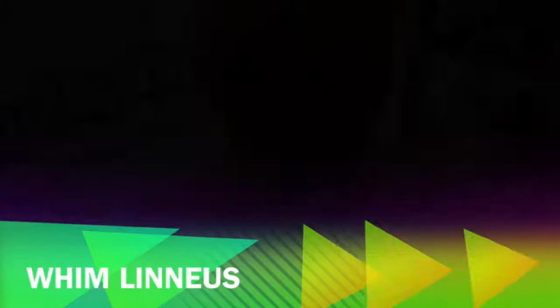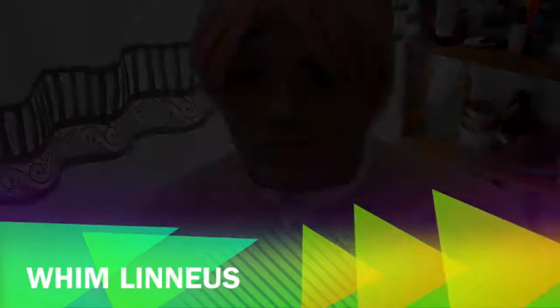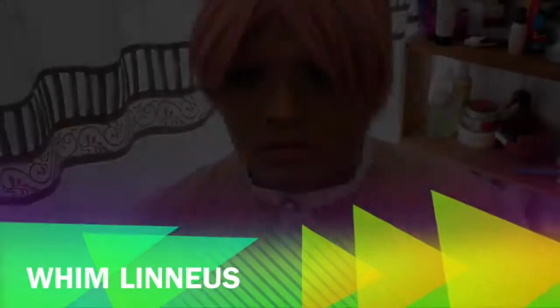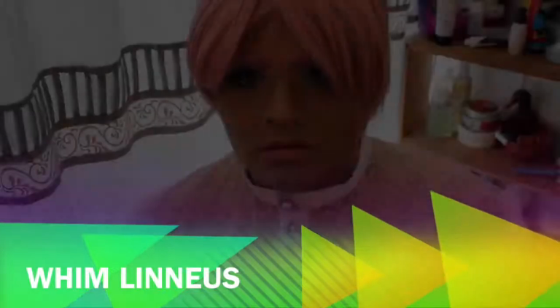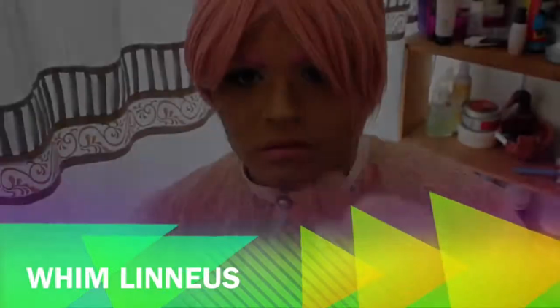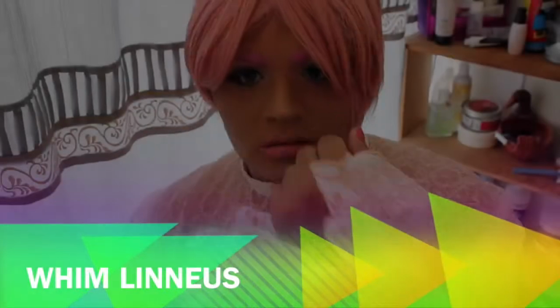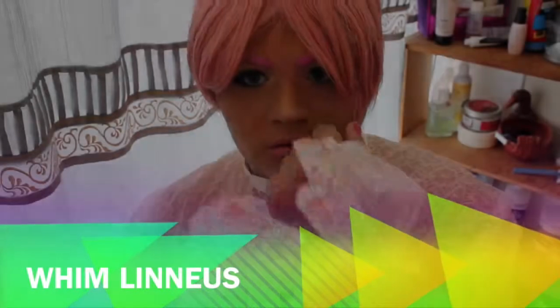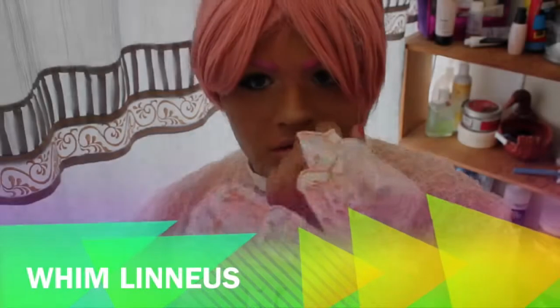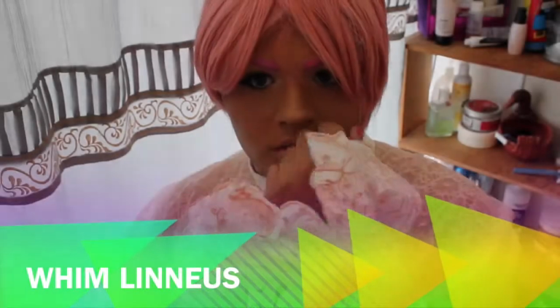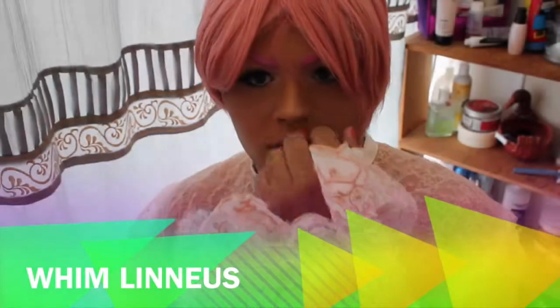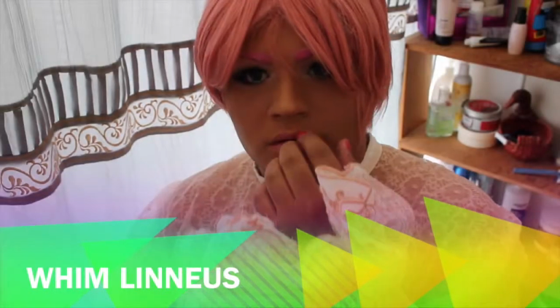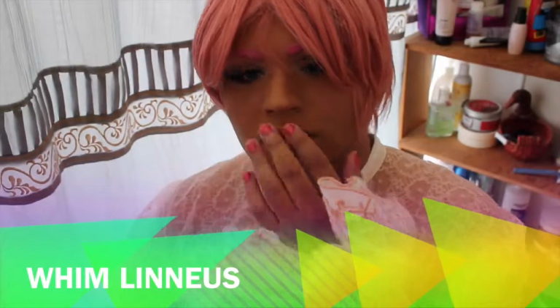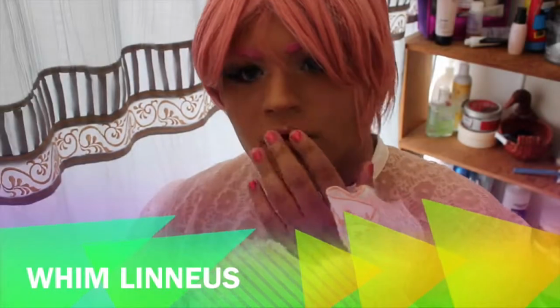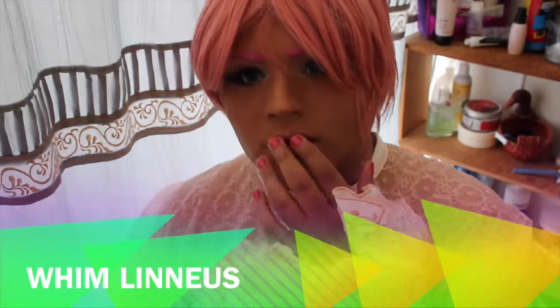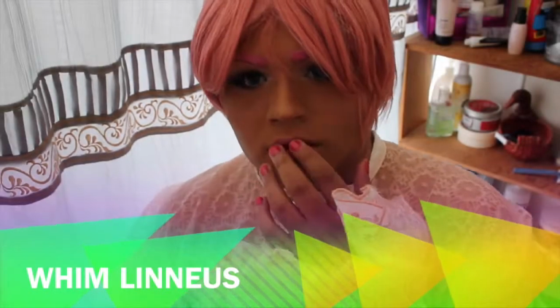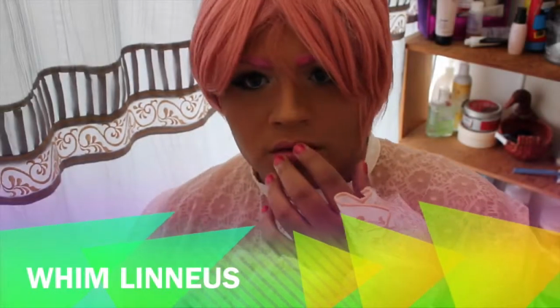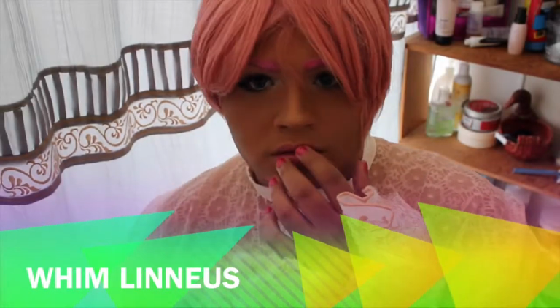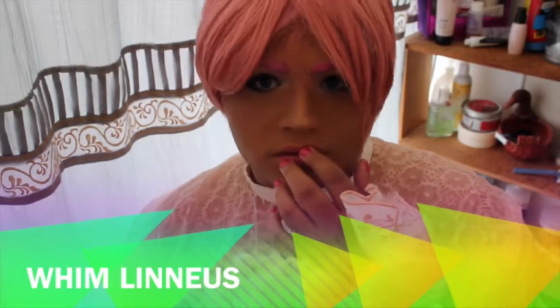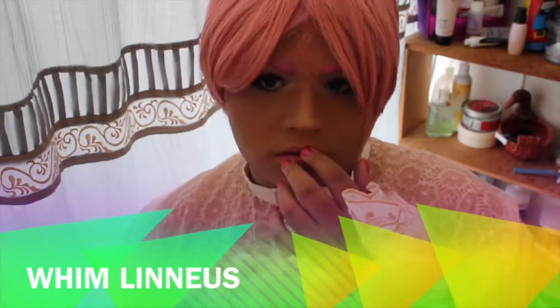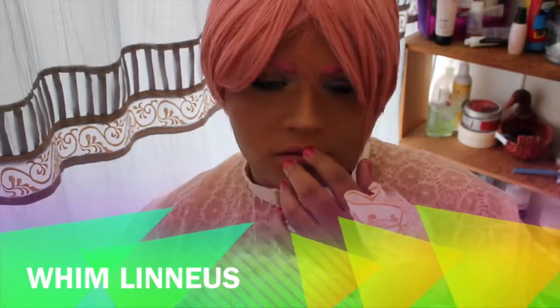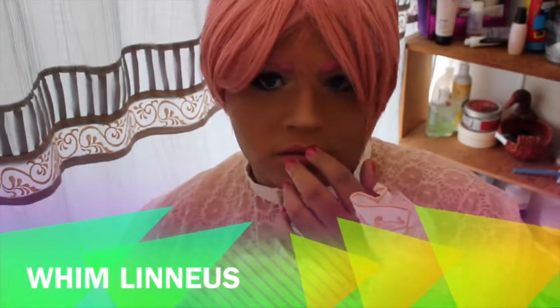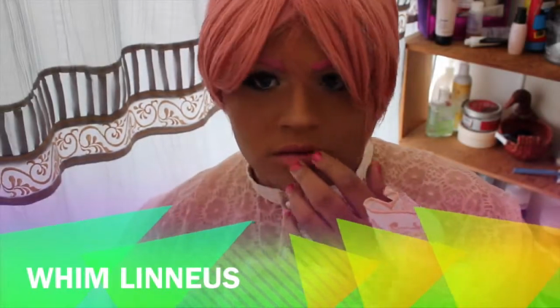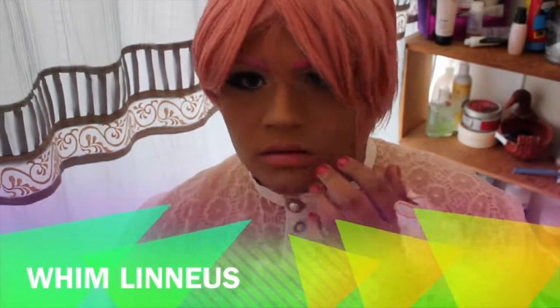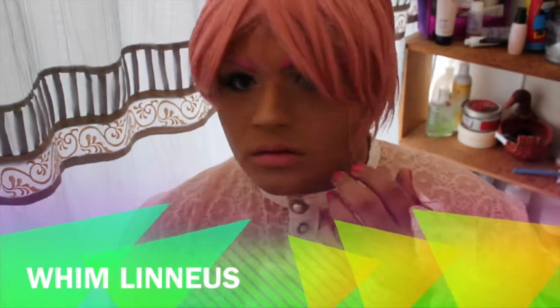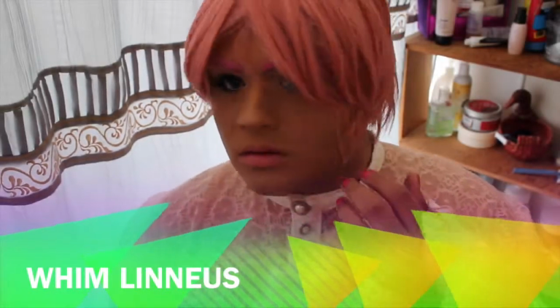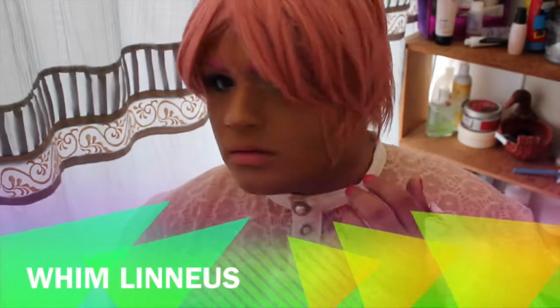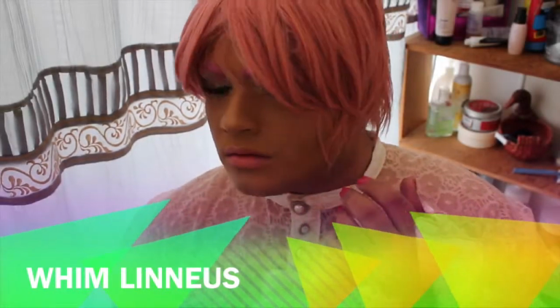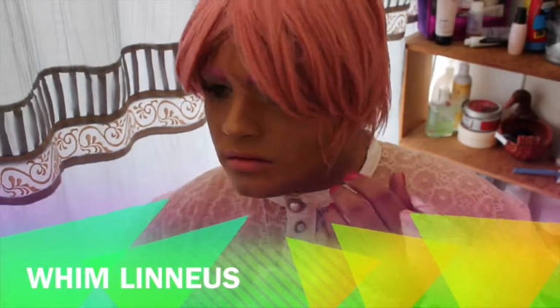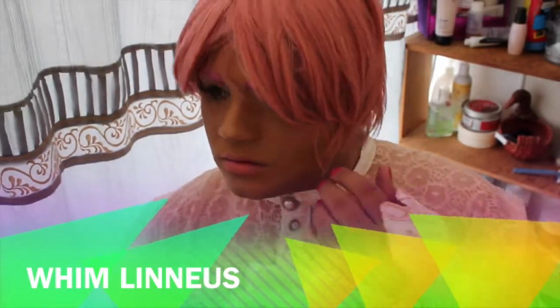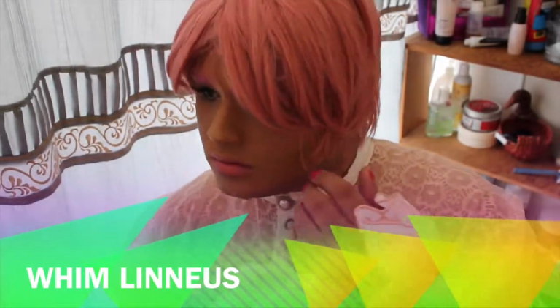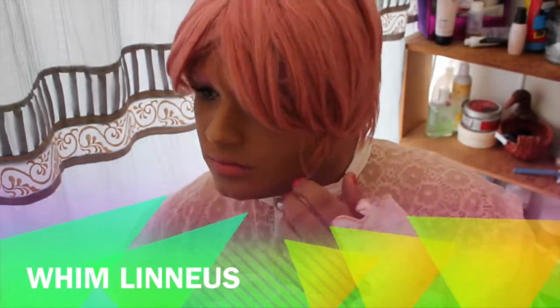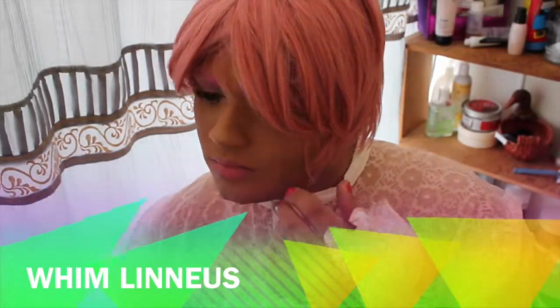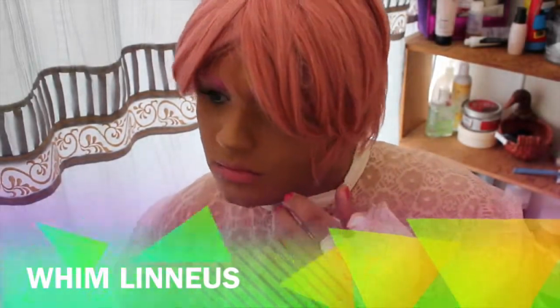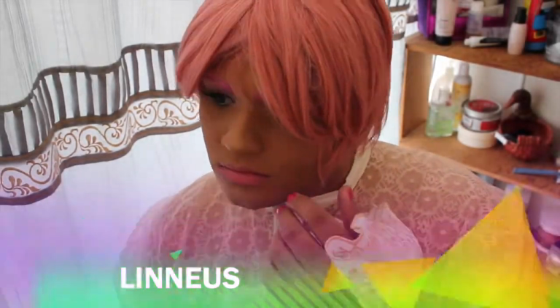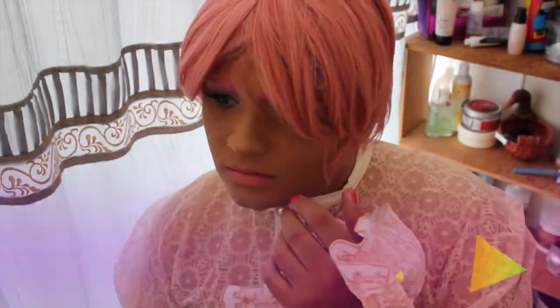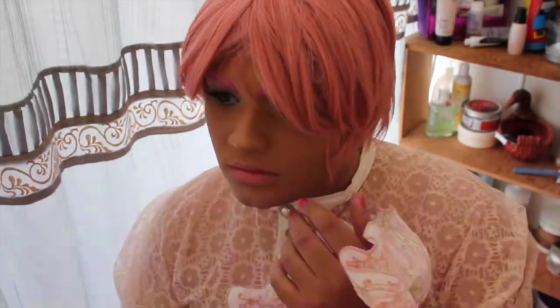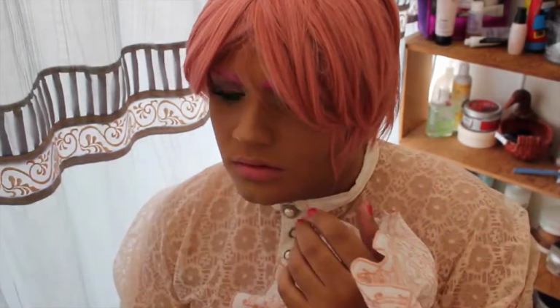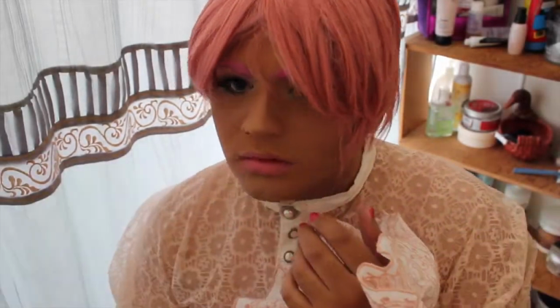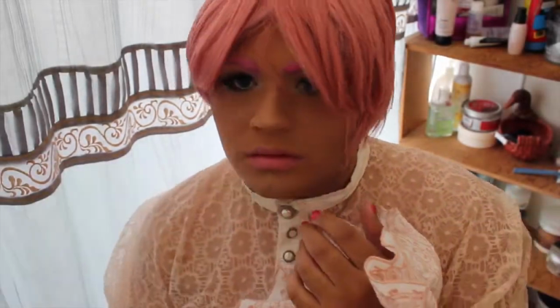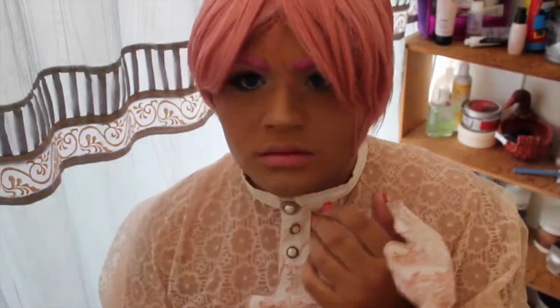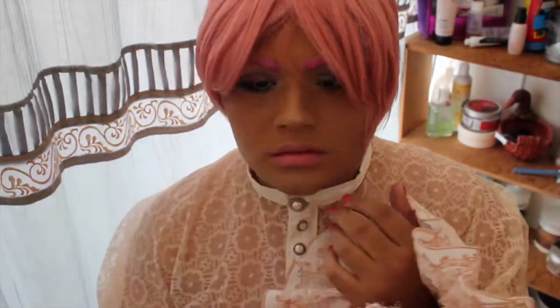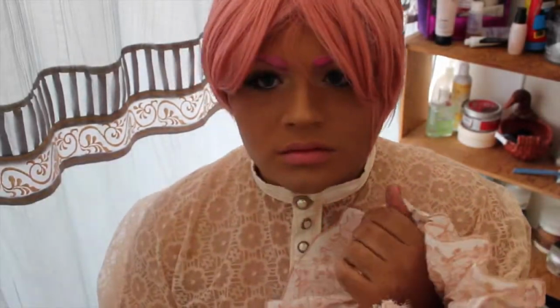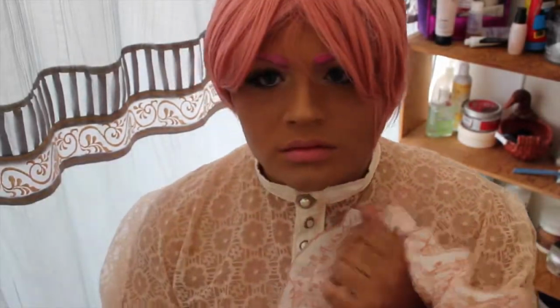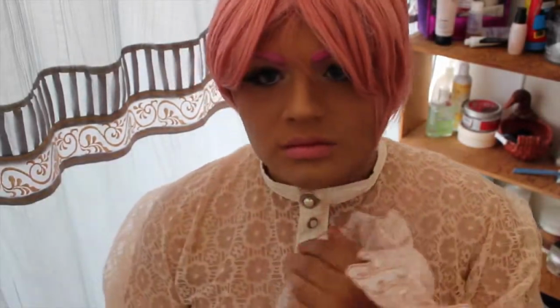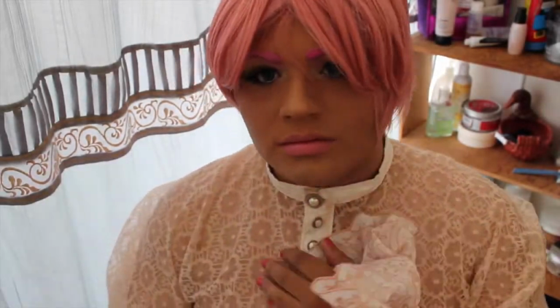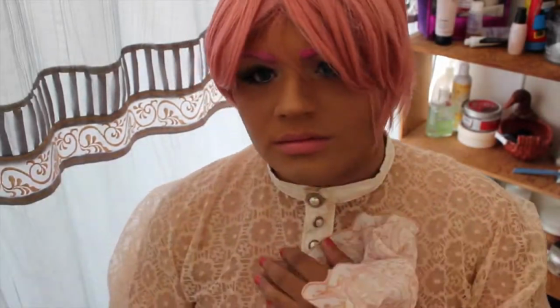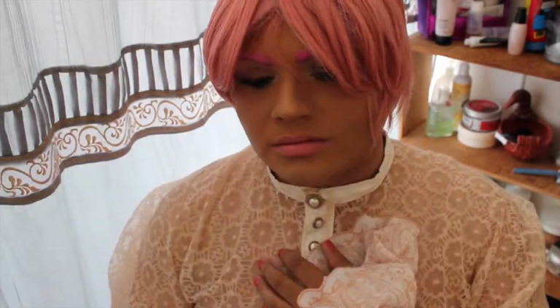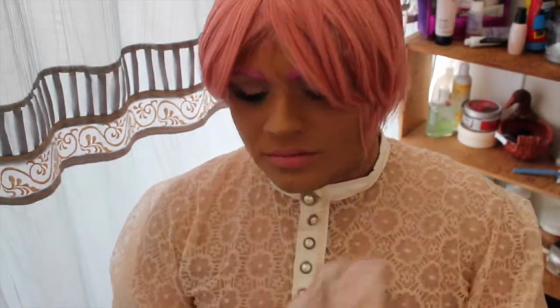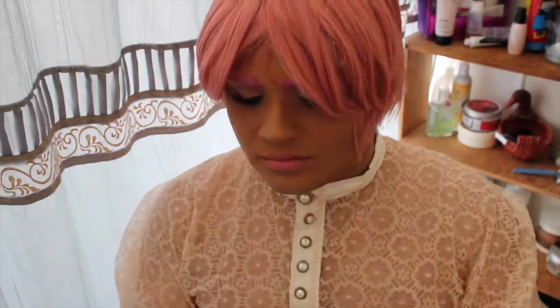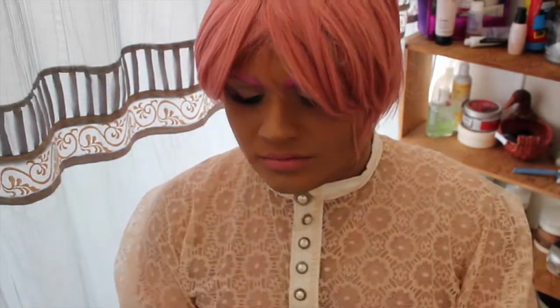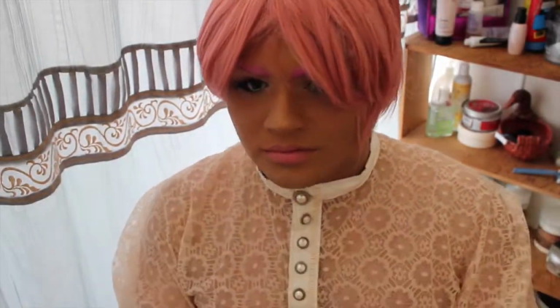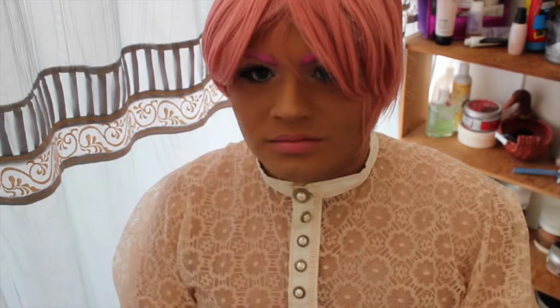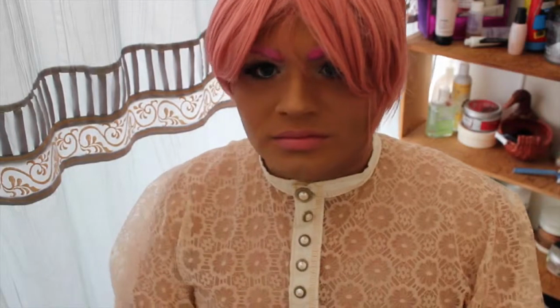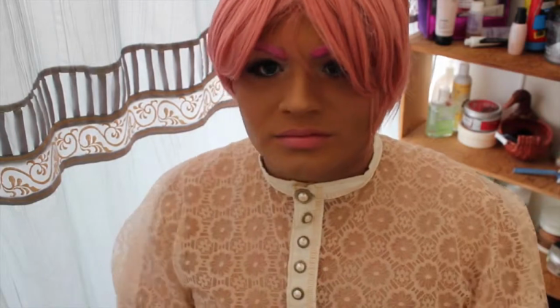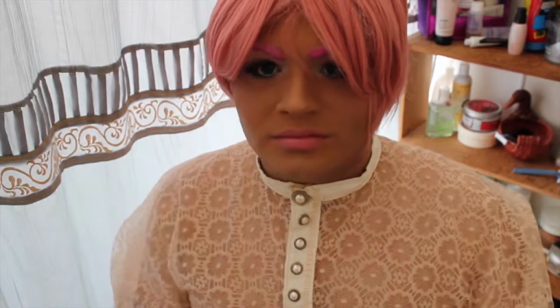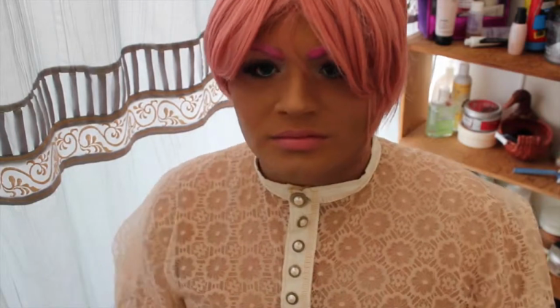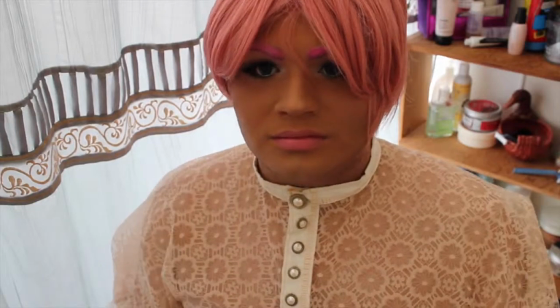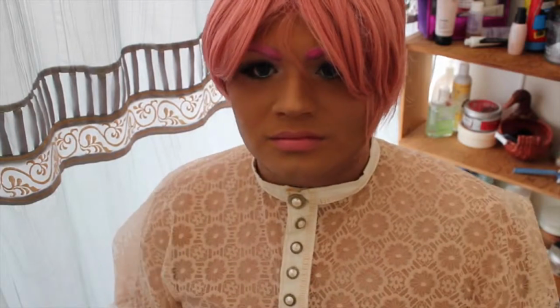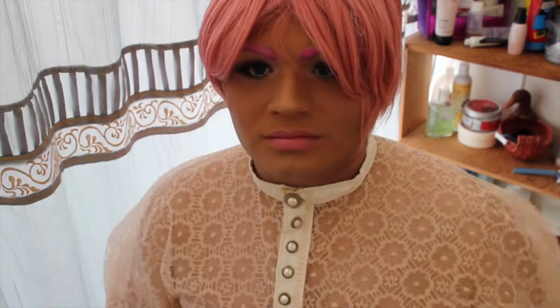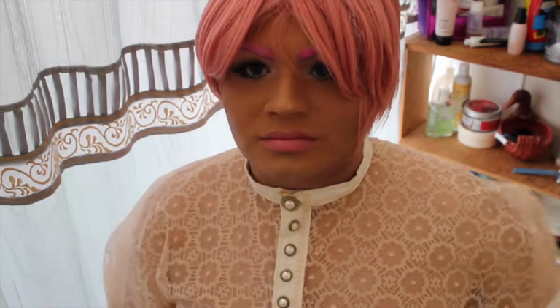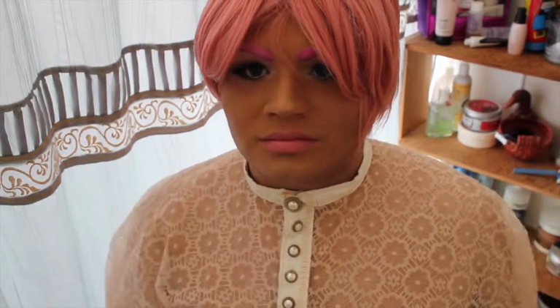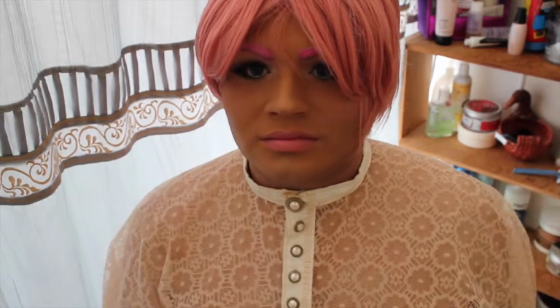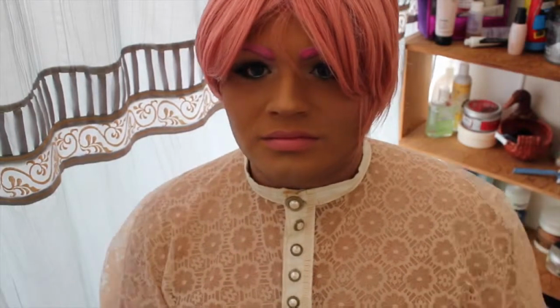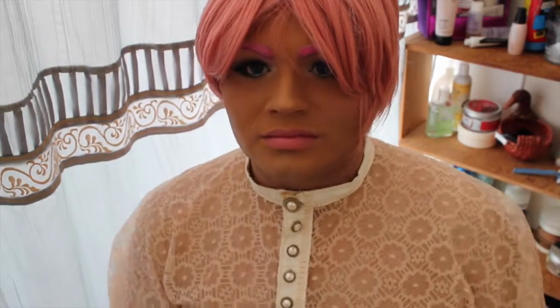Hi everybody, it's Corbin, and in today's video I'm going to show you how I did my Linneus makeup. I hope you guys like it.